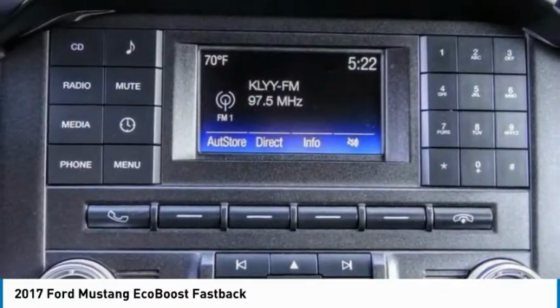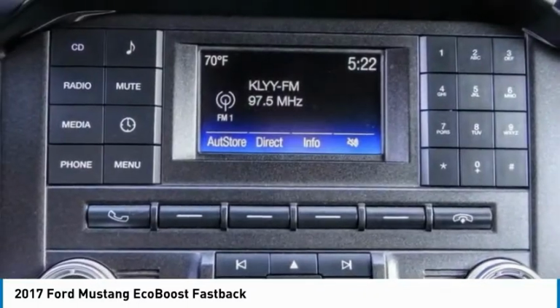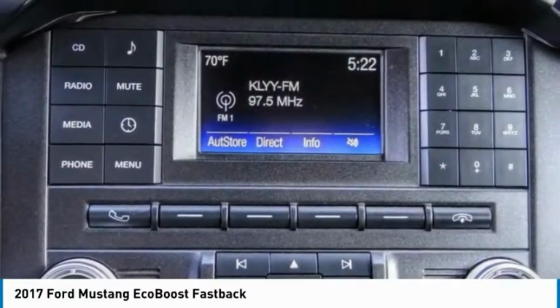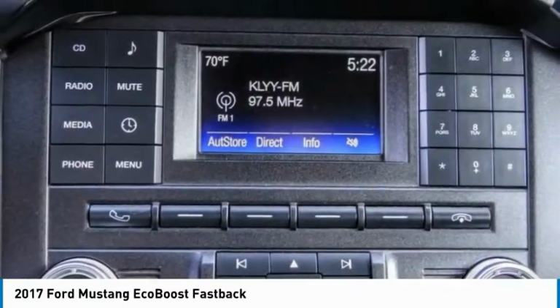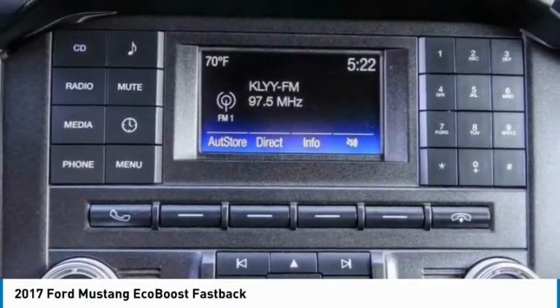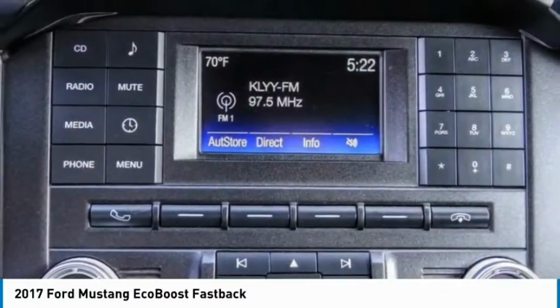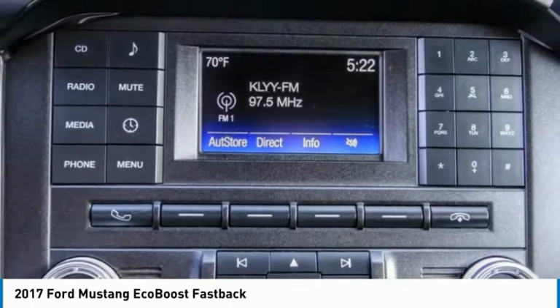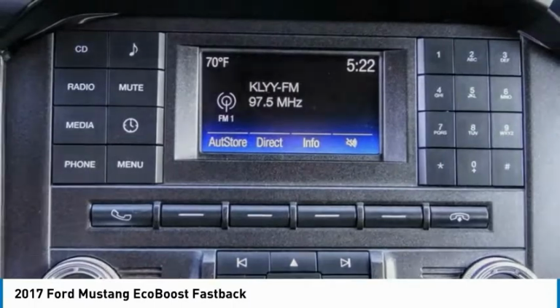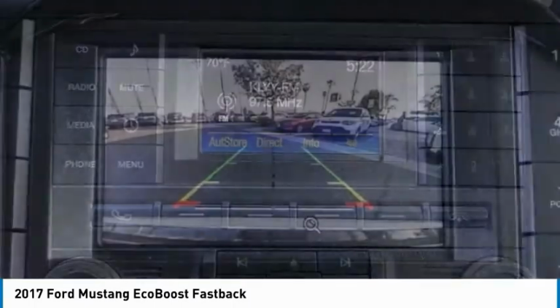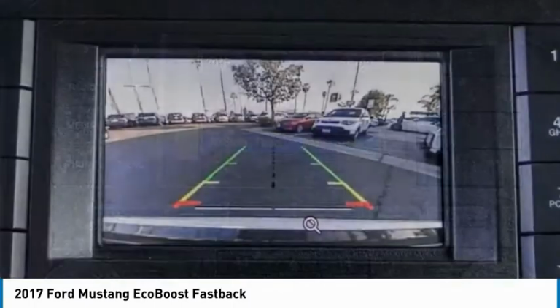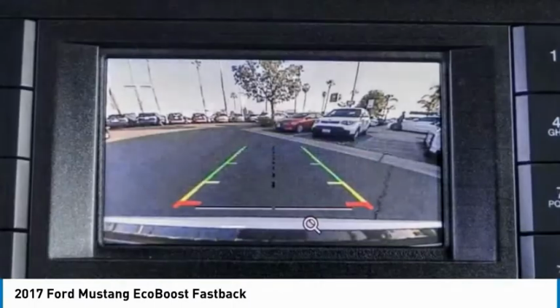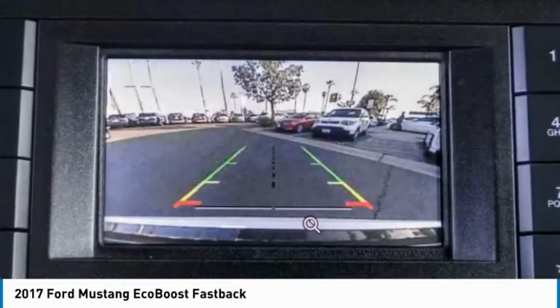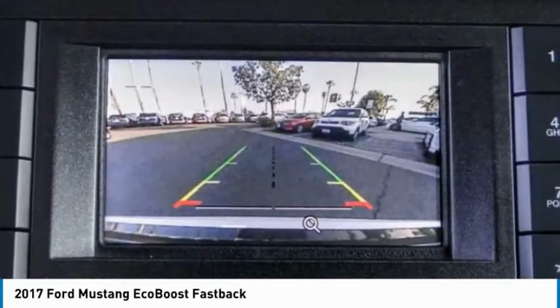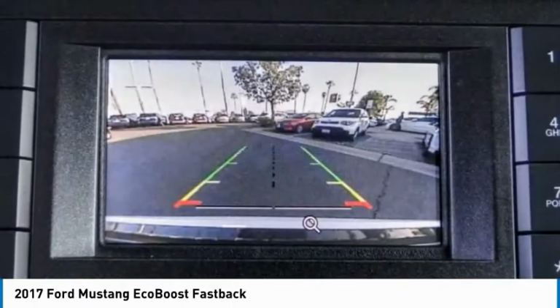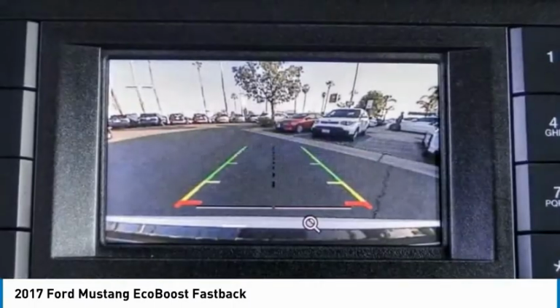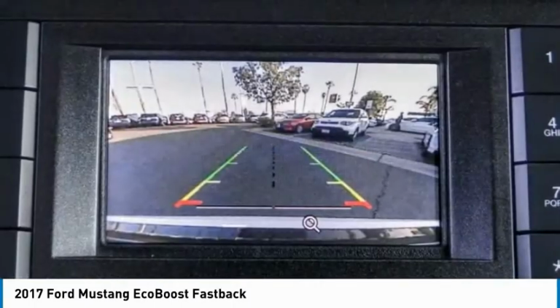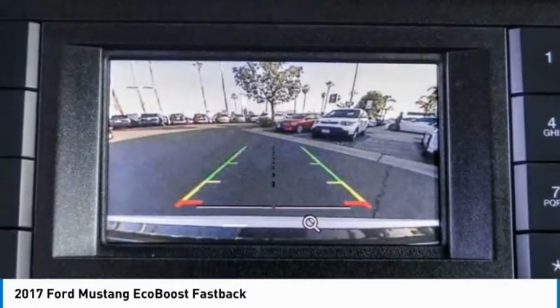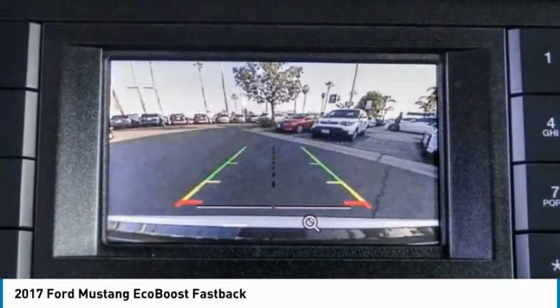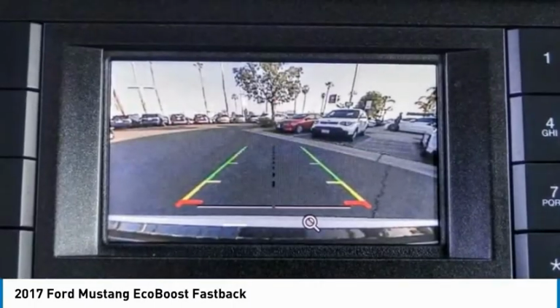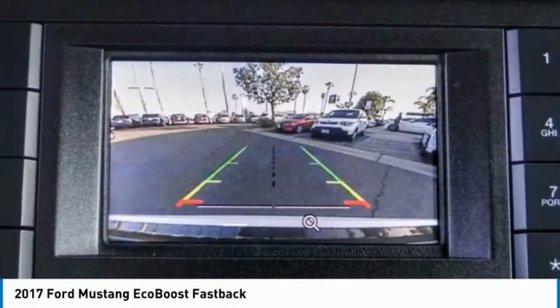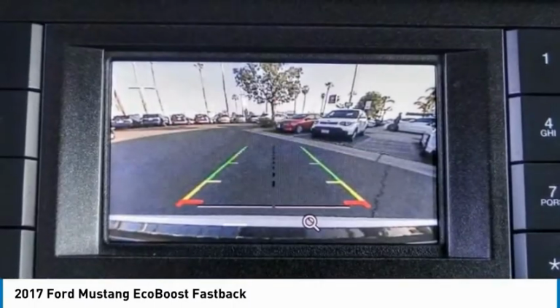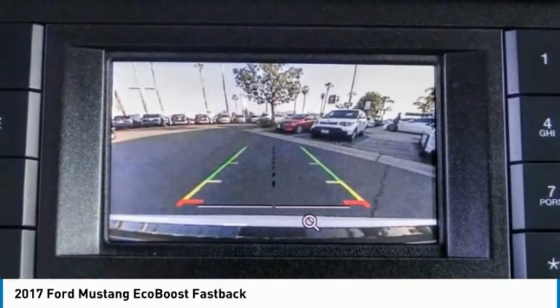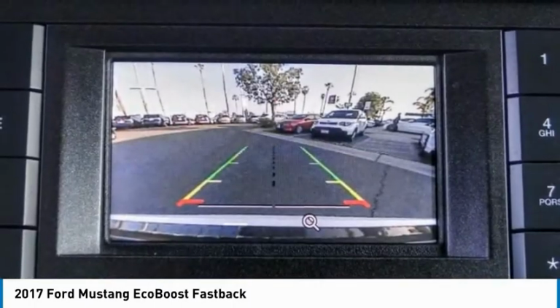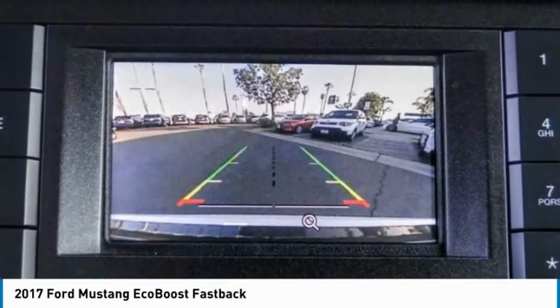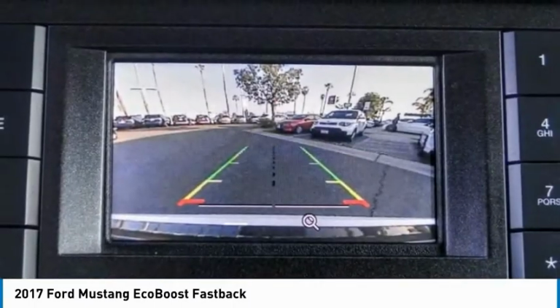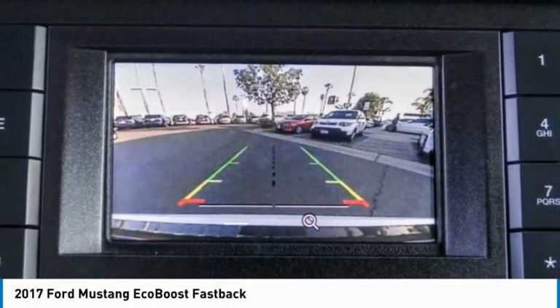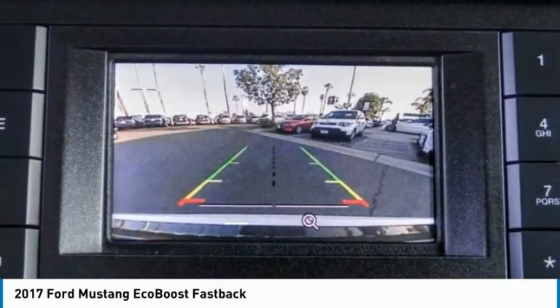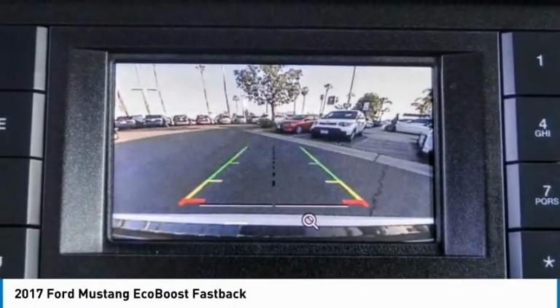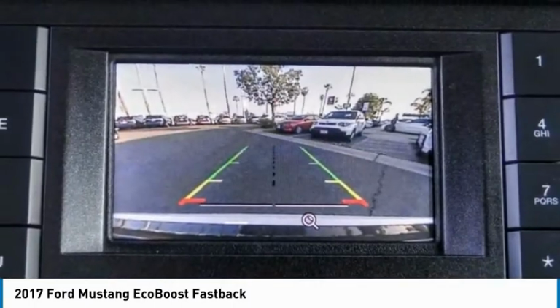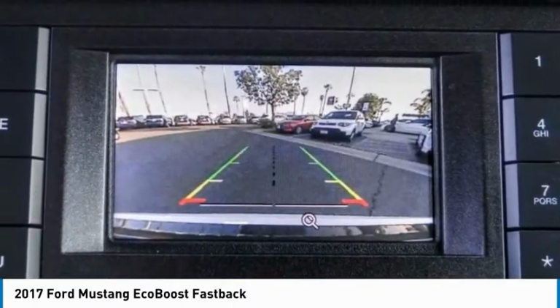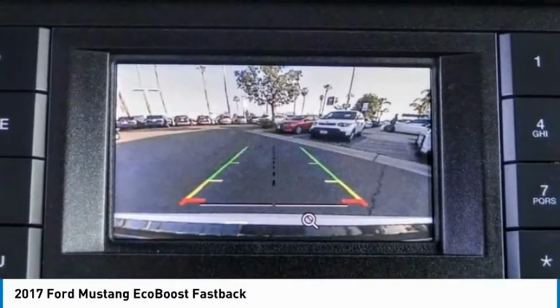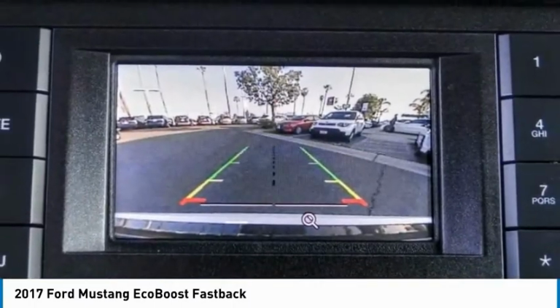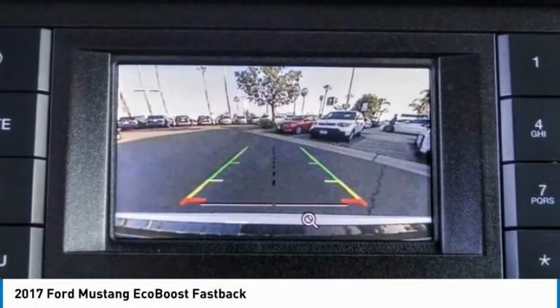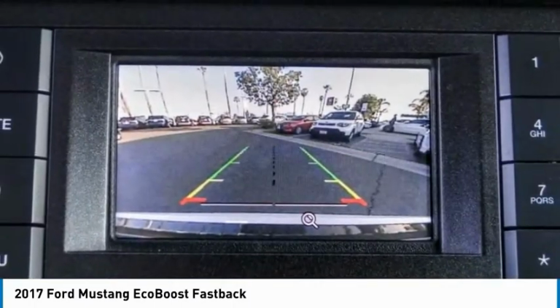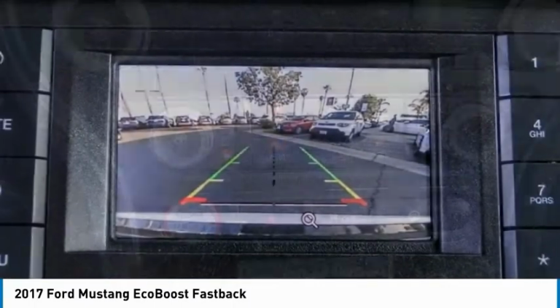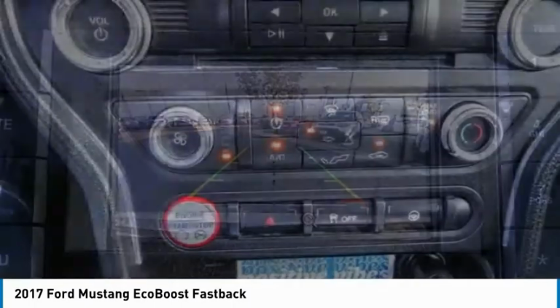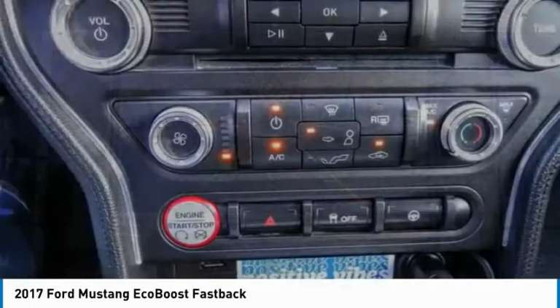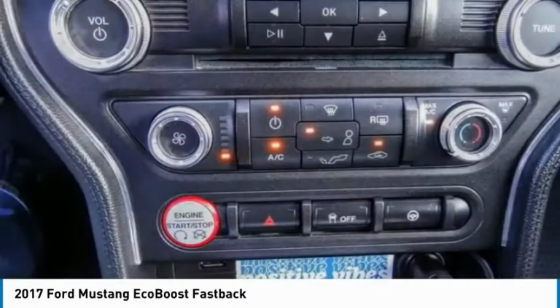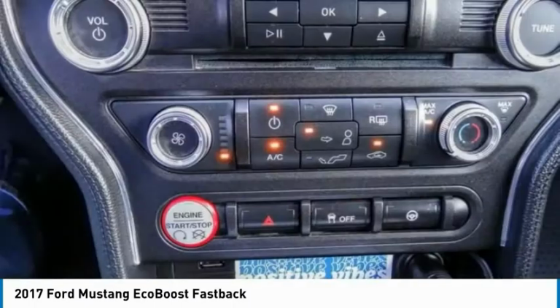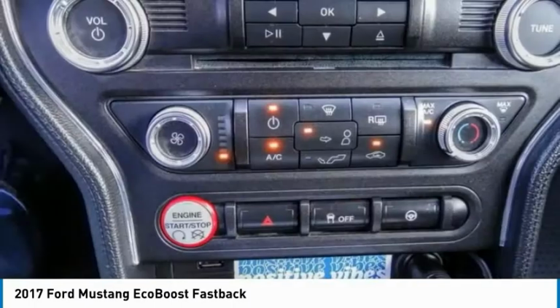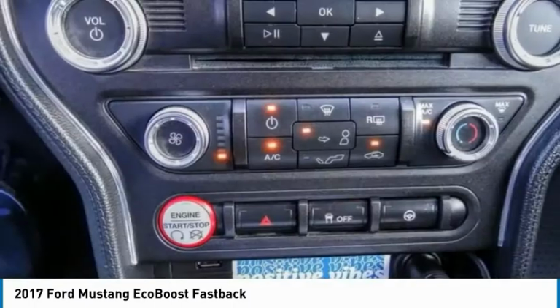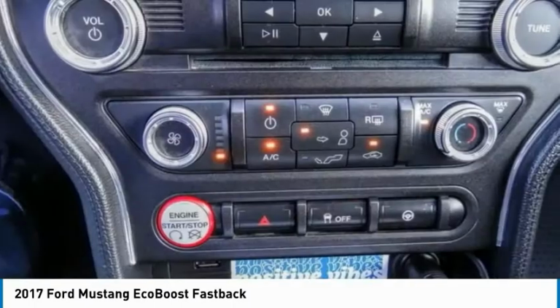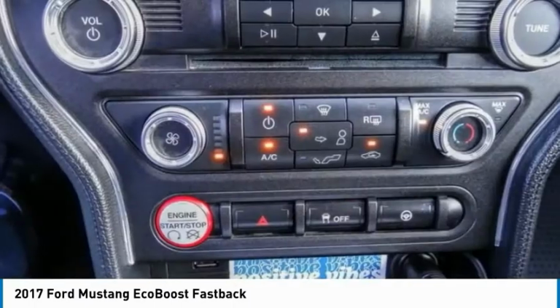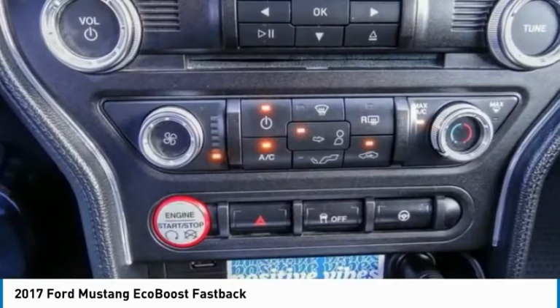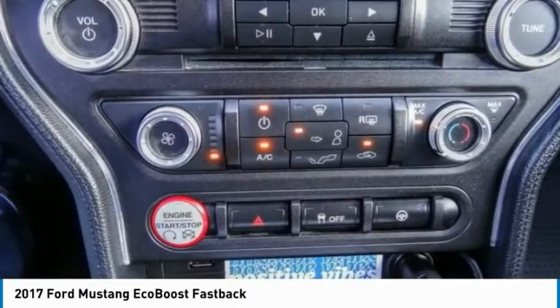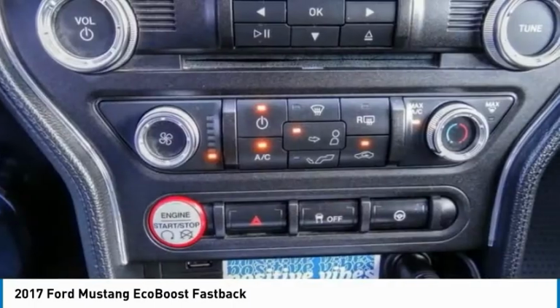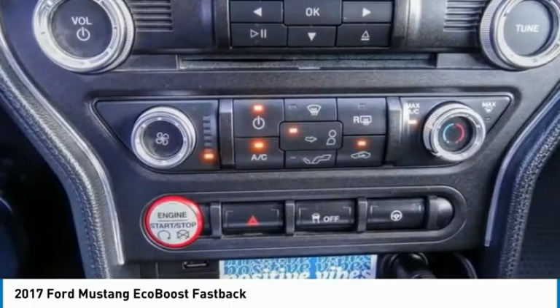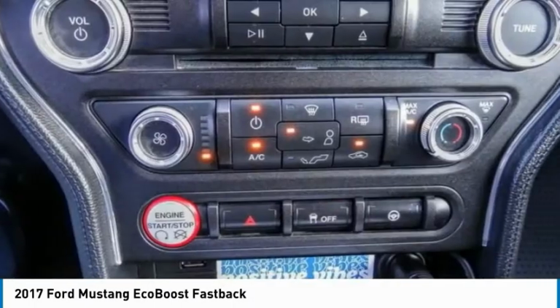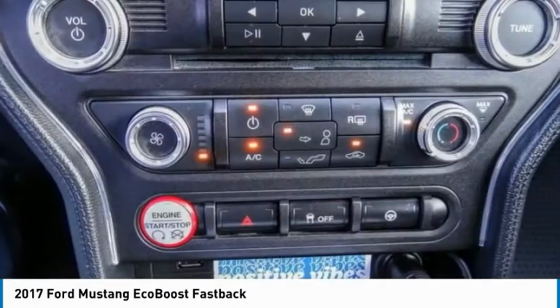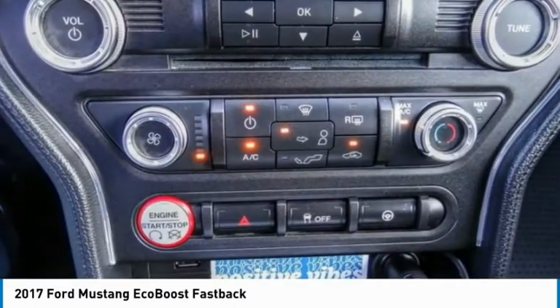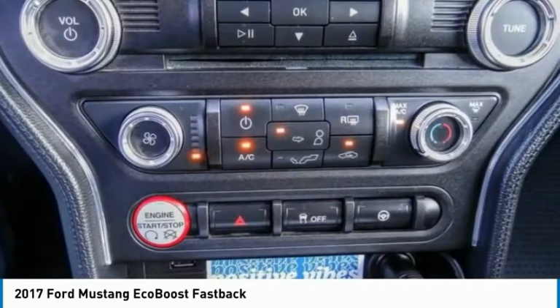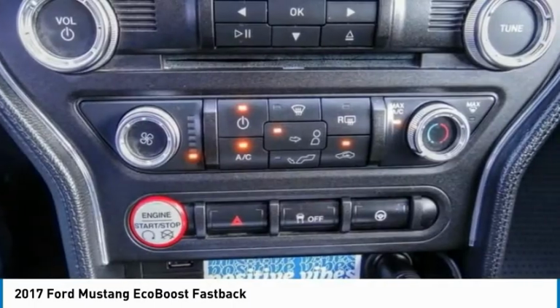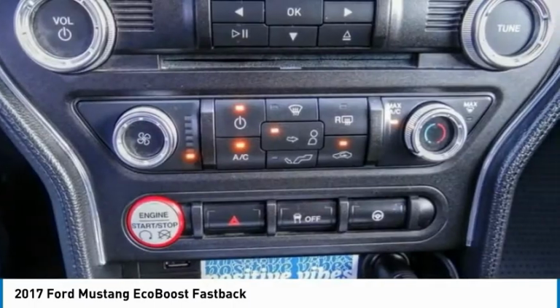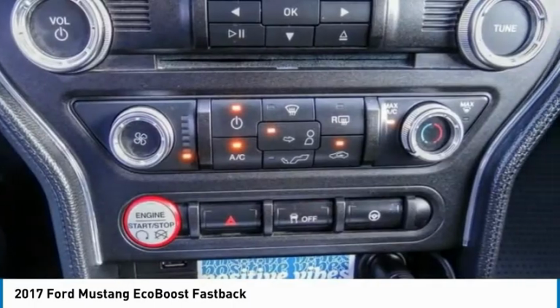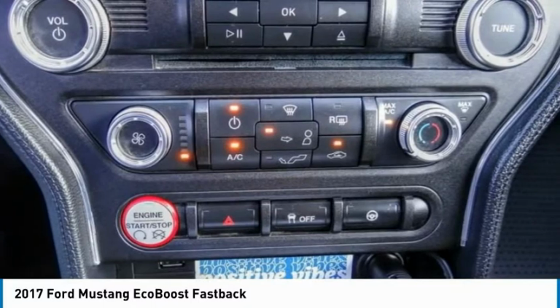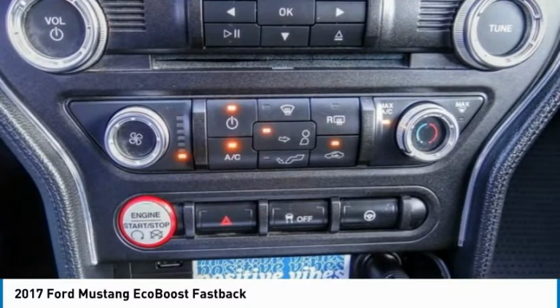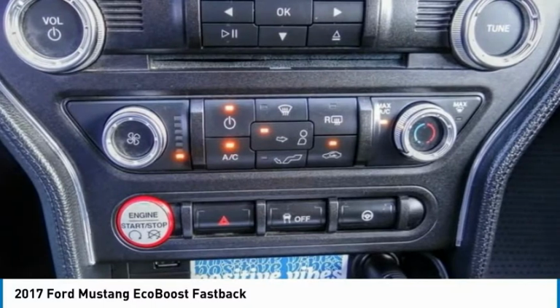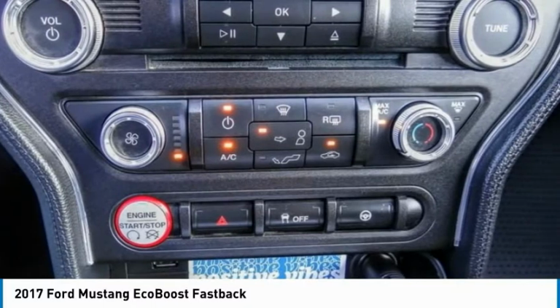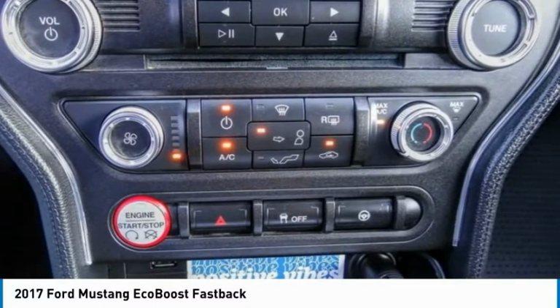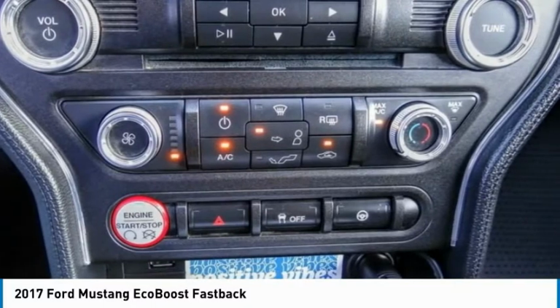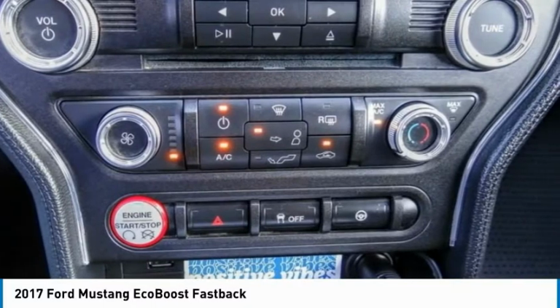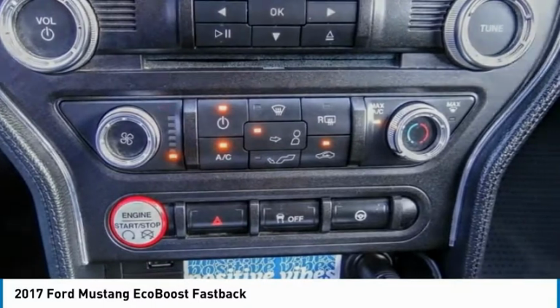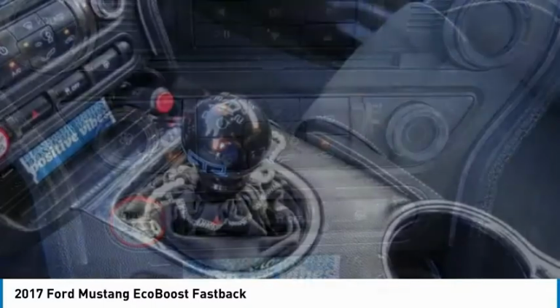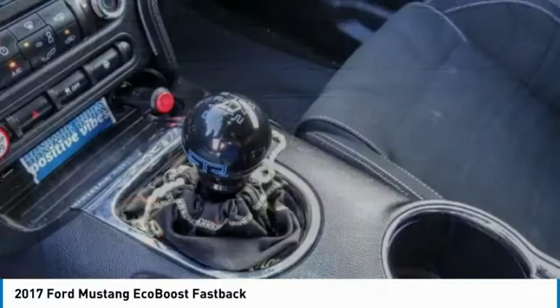Low tire pressure warning. Searching for a dependable vehicle that looks great too? You've found it, so stop in today.